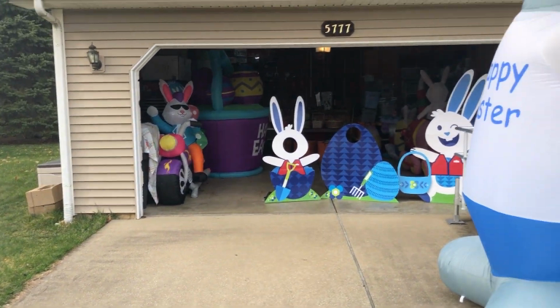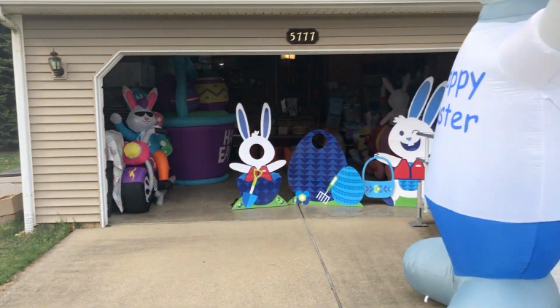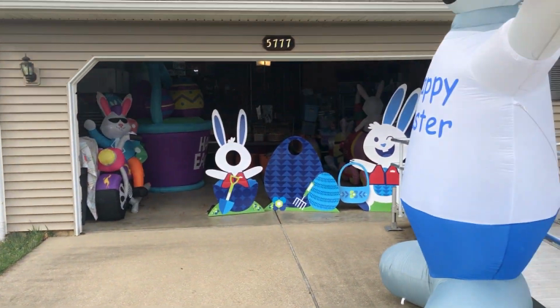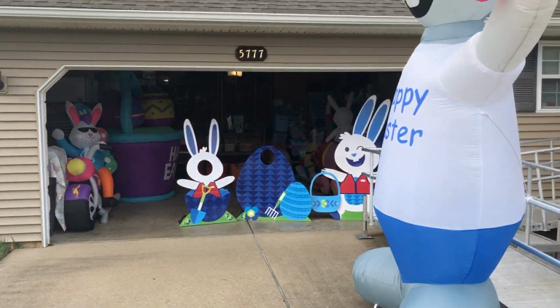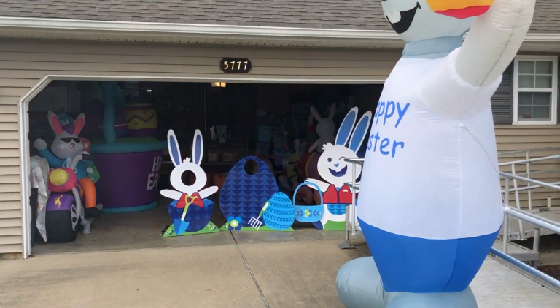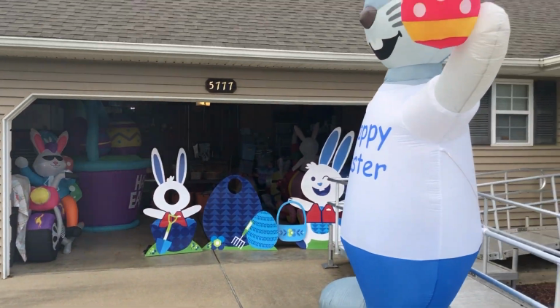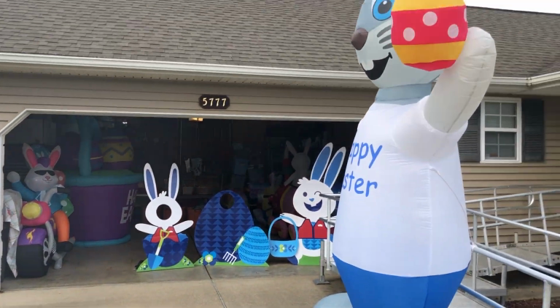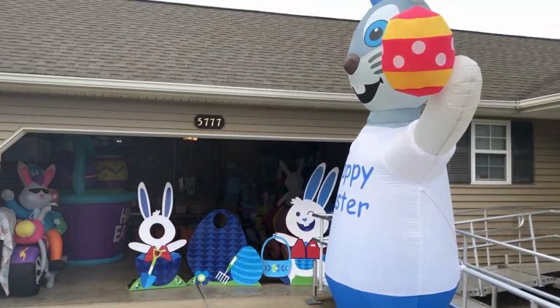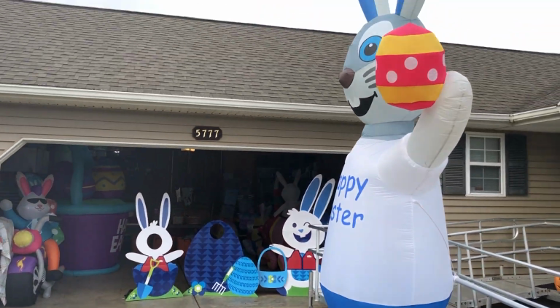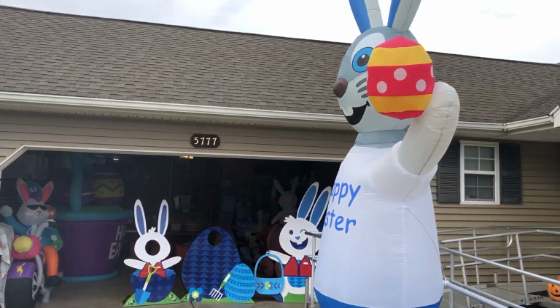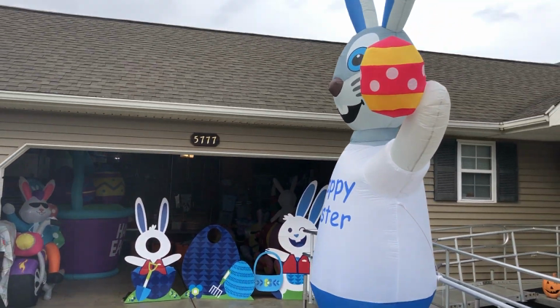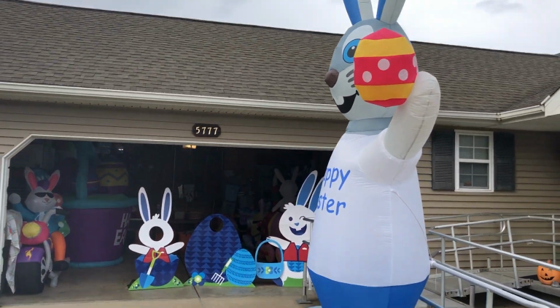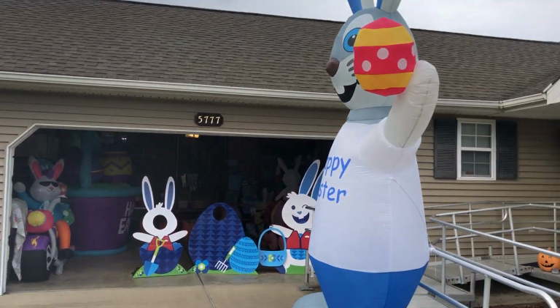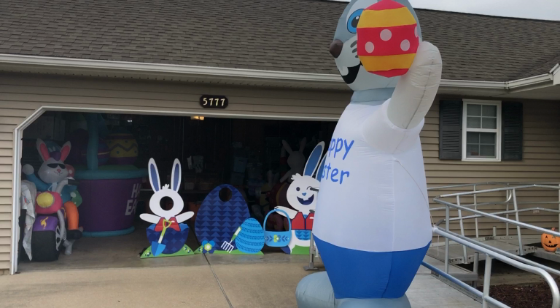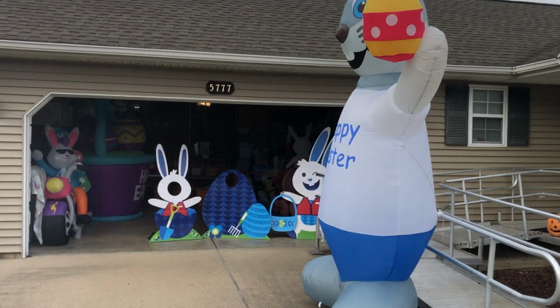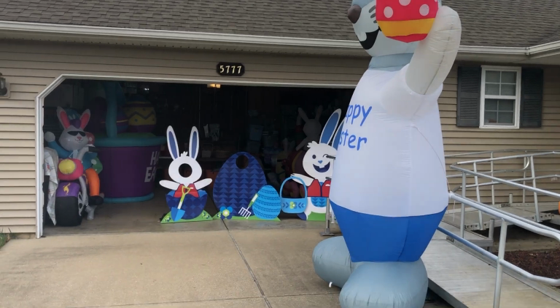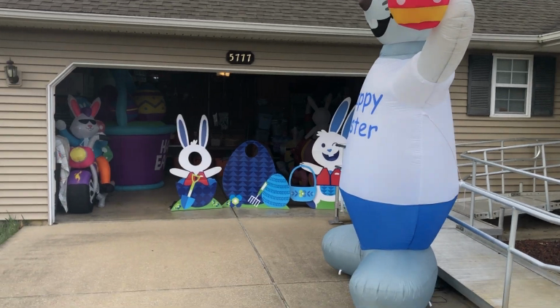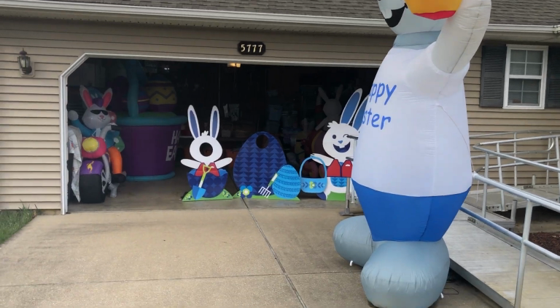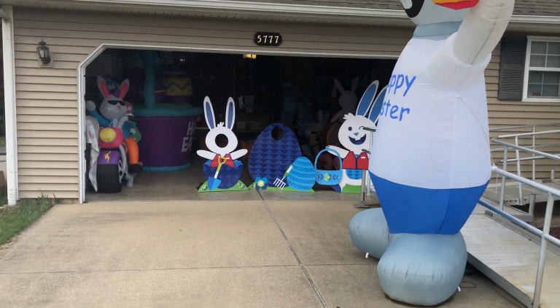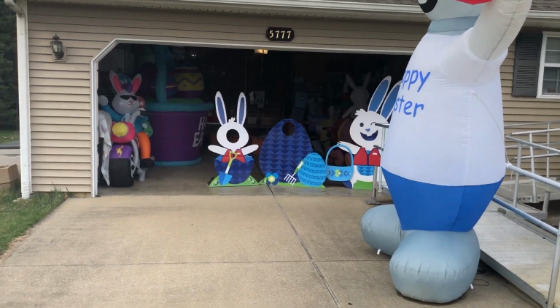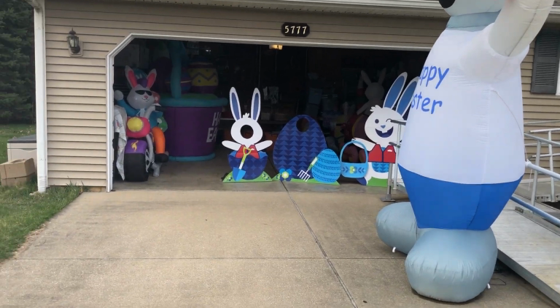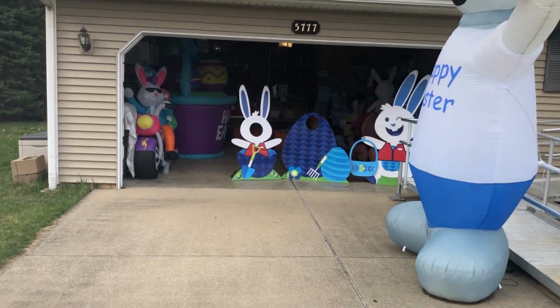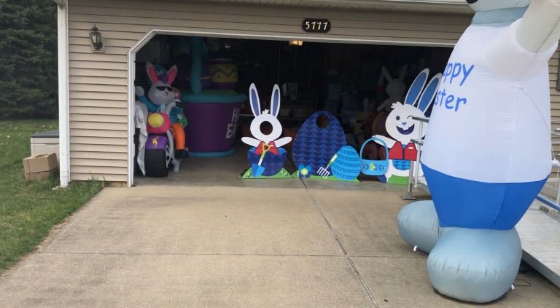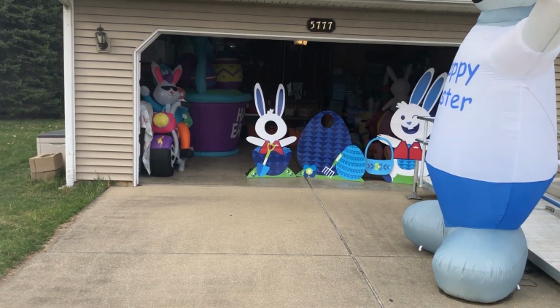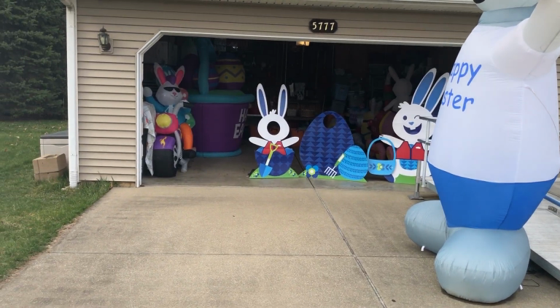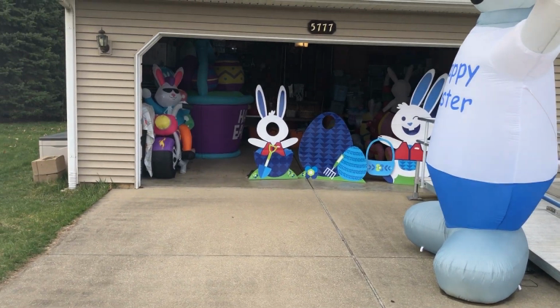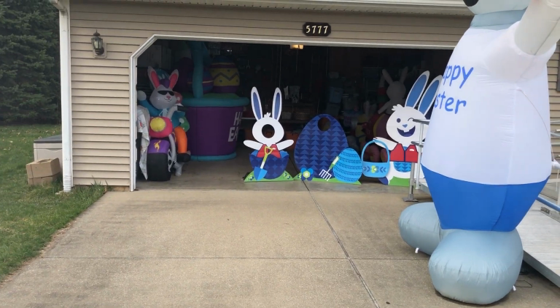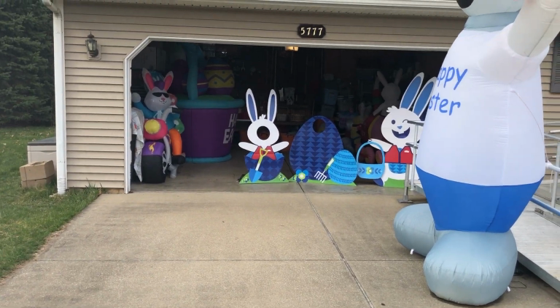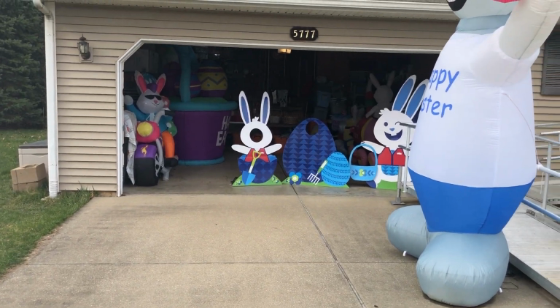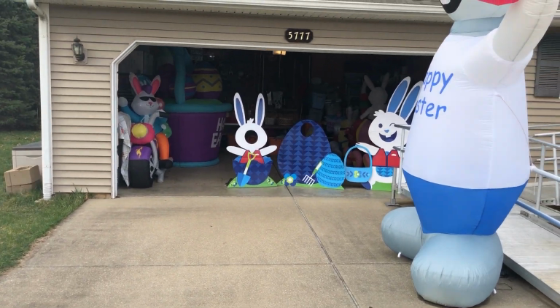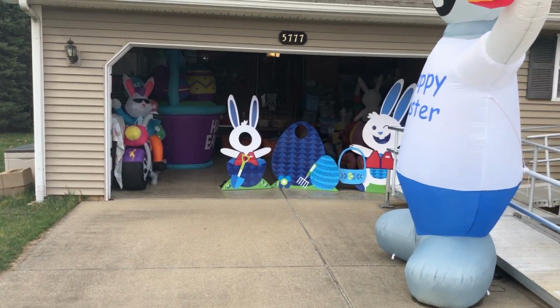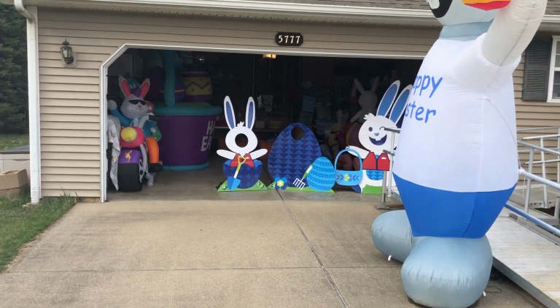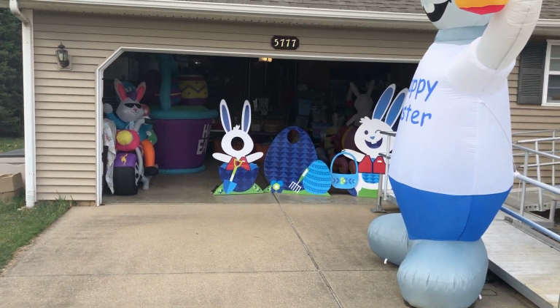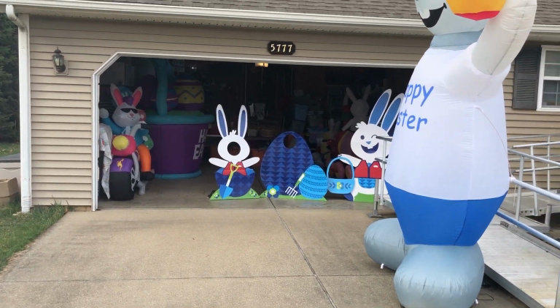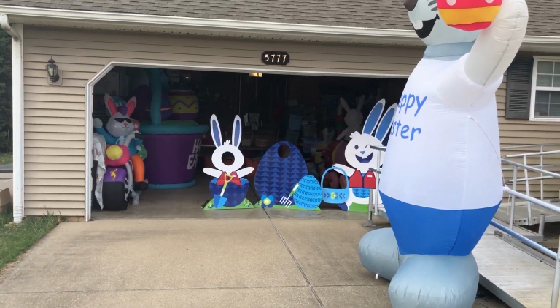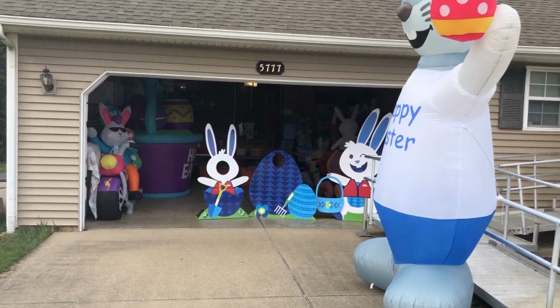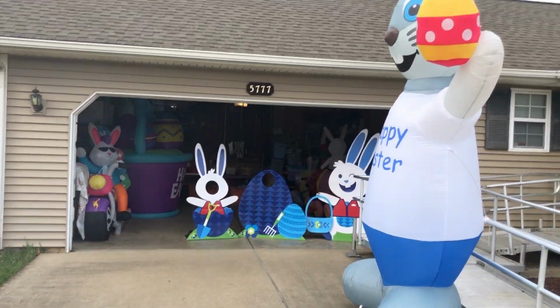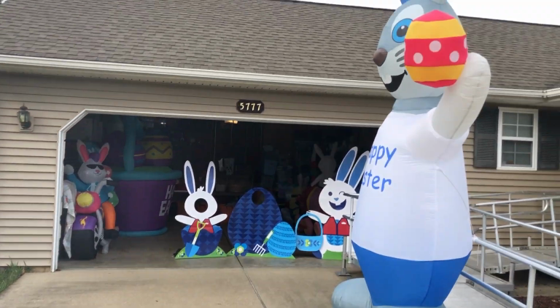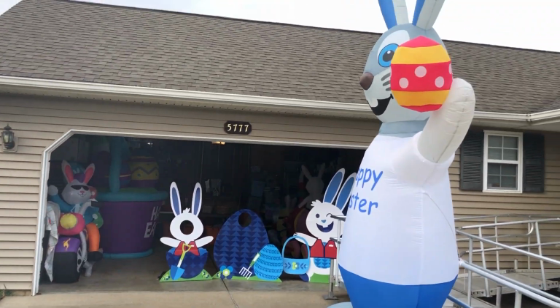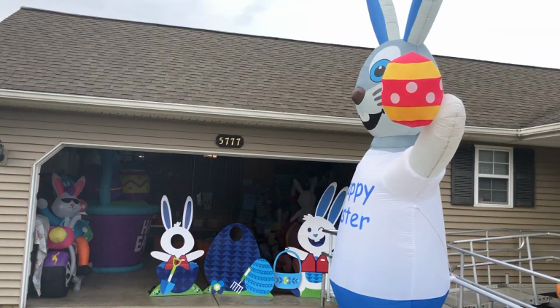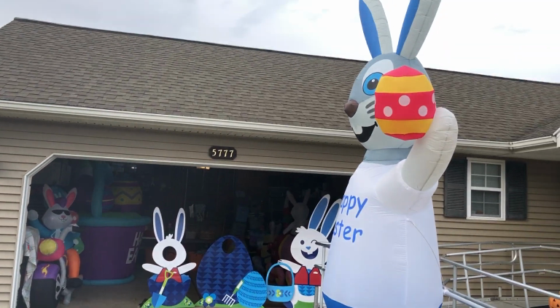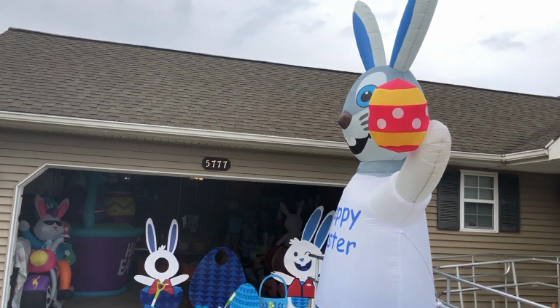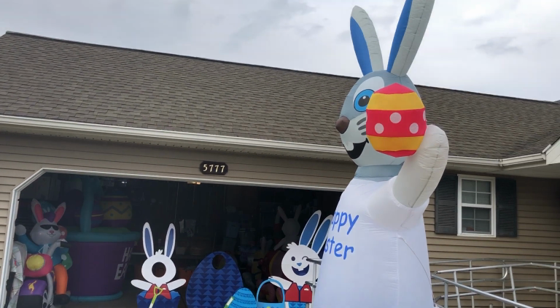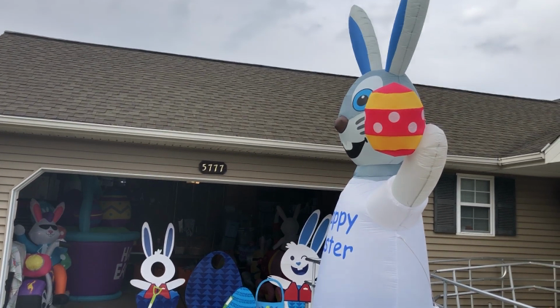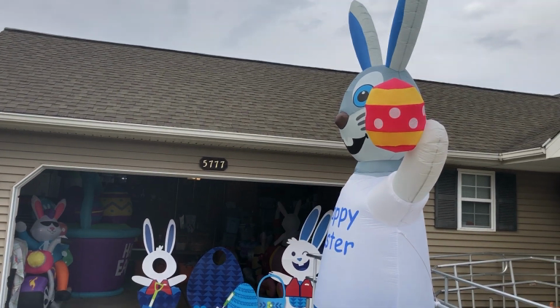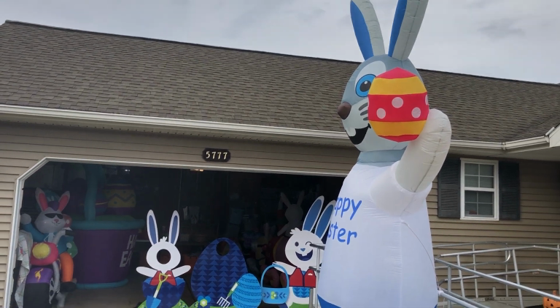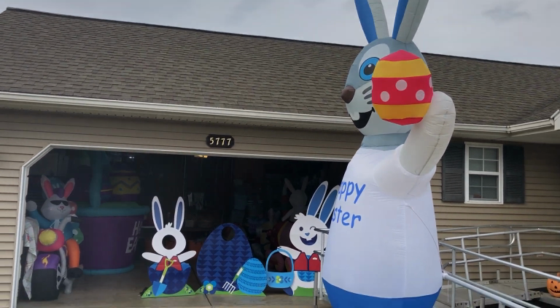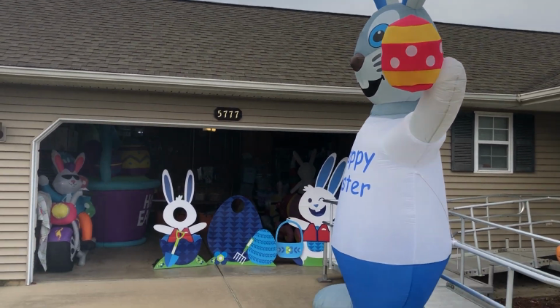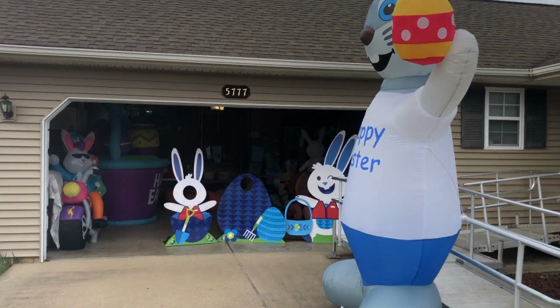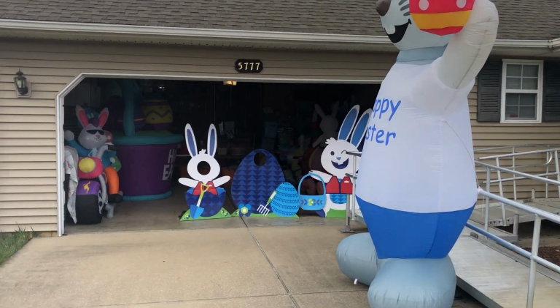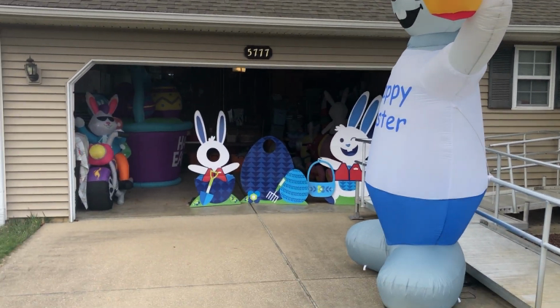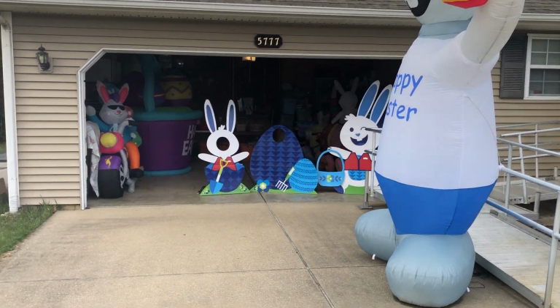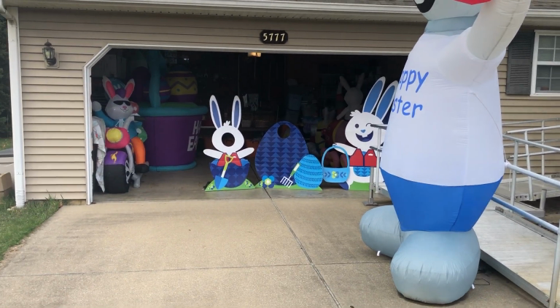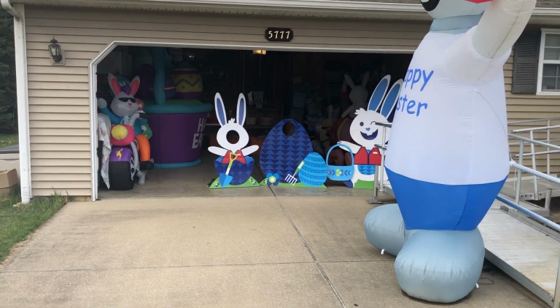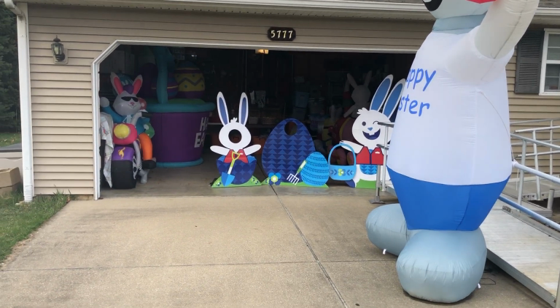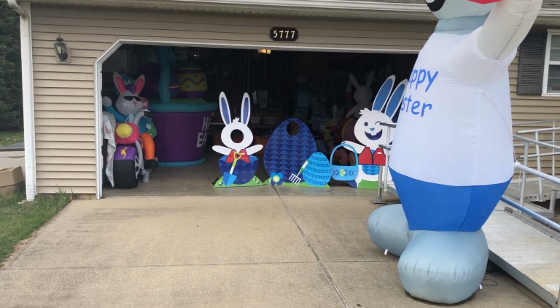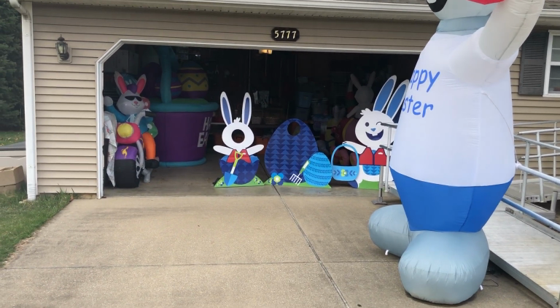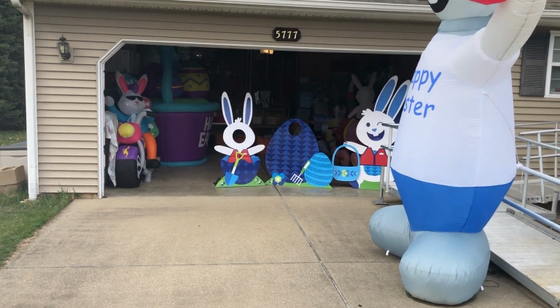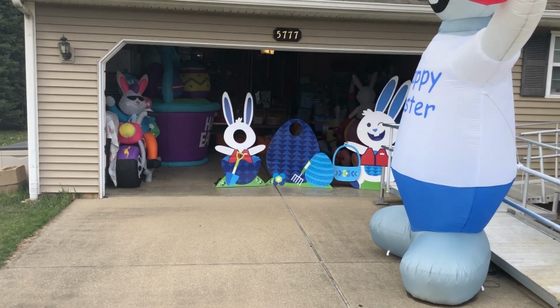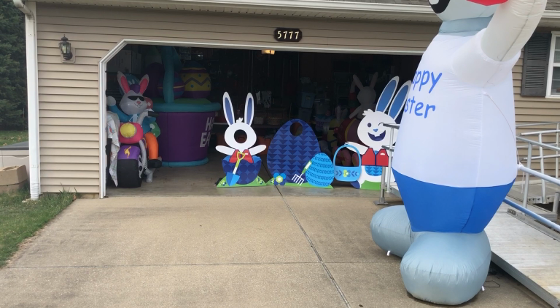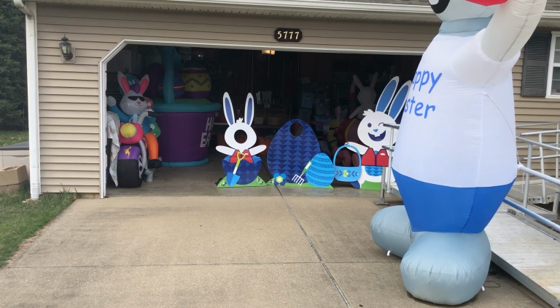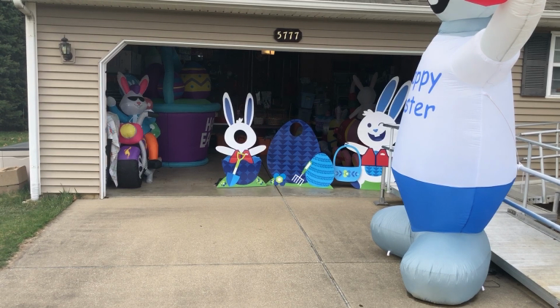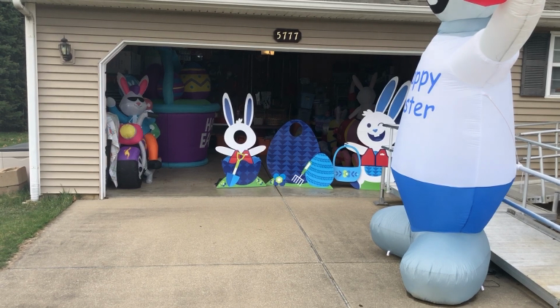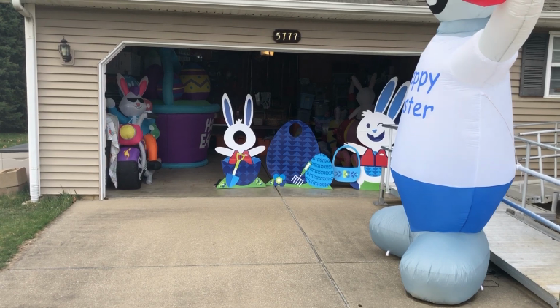Anyway, that's our 2024 Easter display. I hope you all enjoyed it. I'll see you next time.